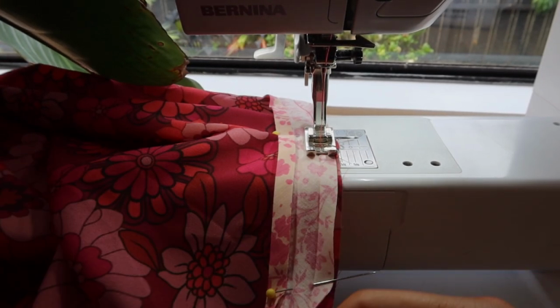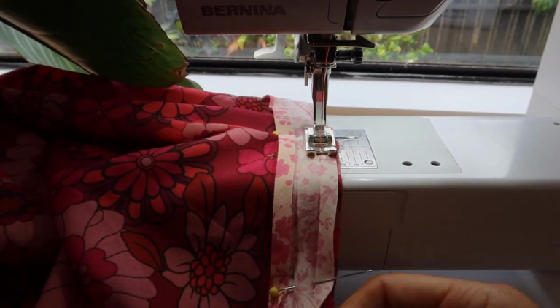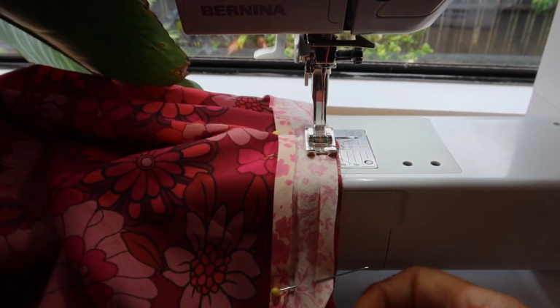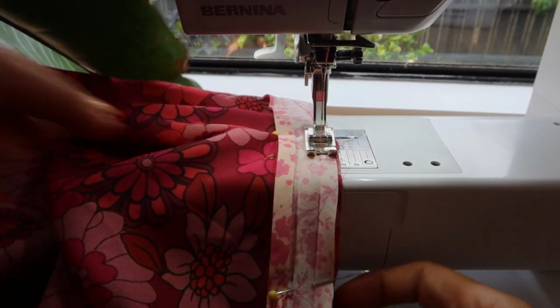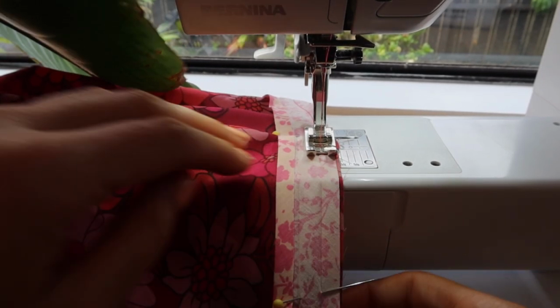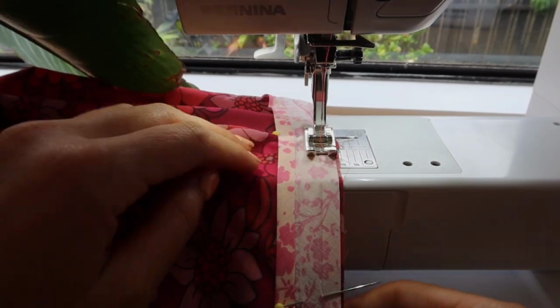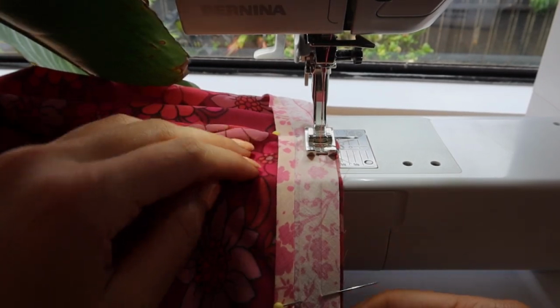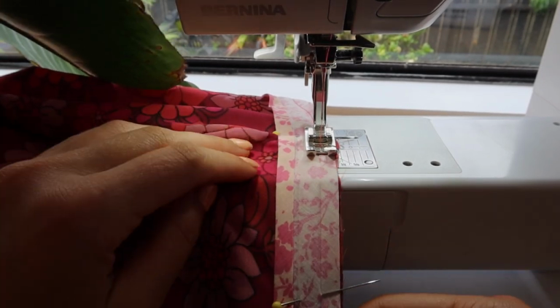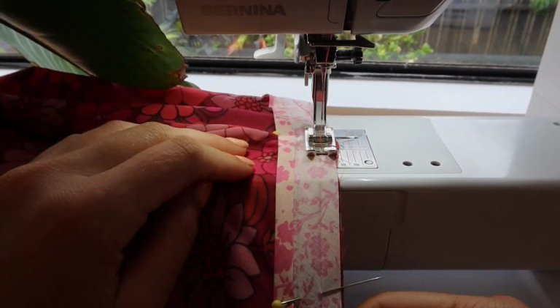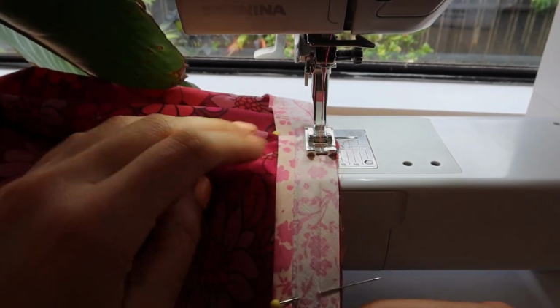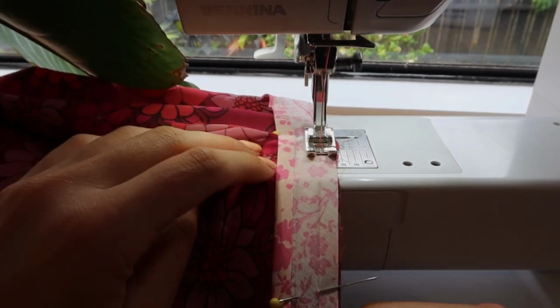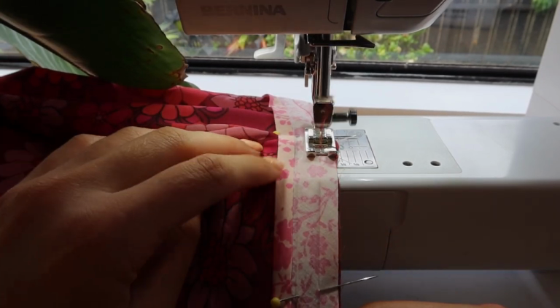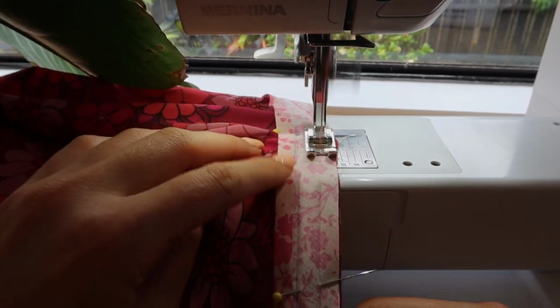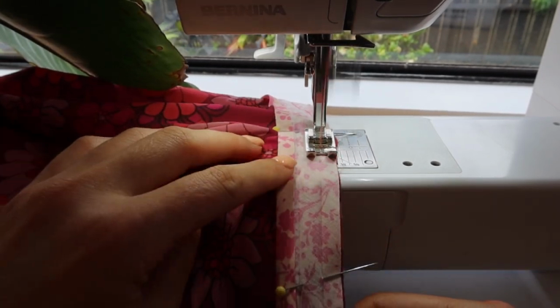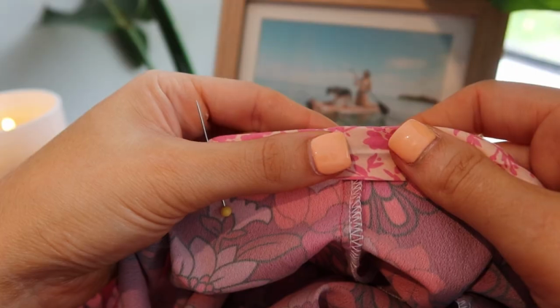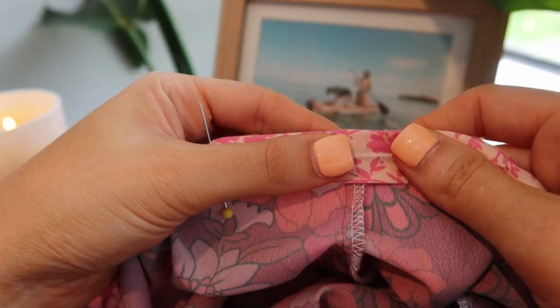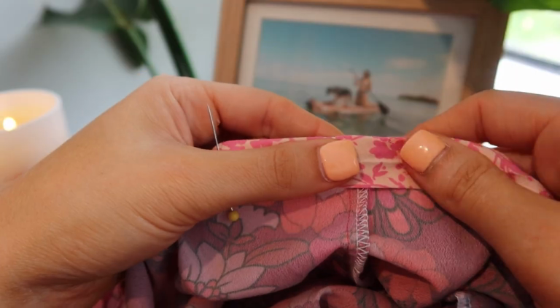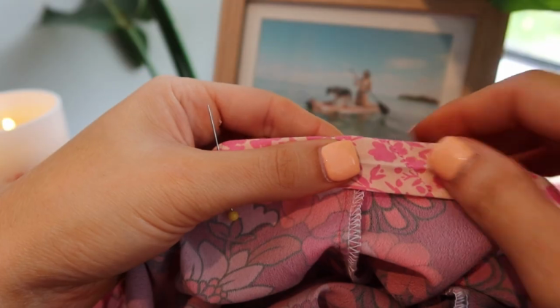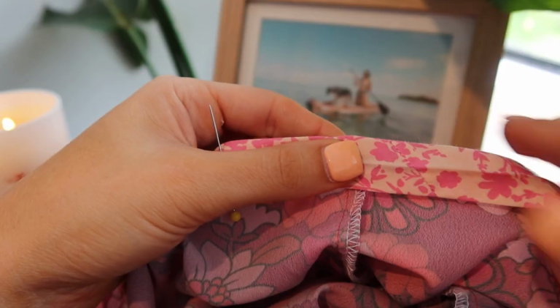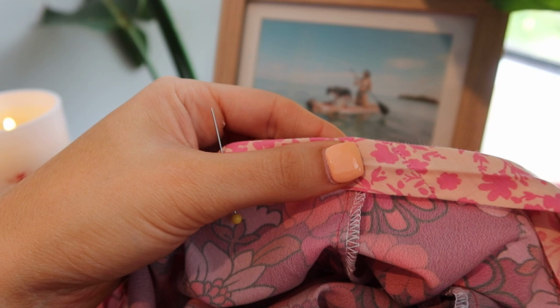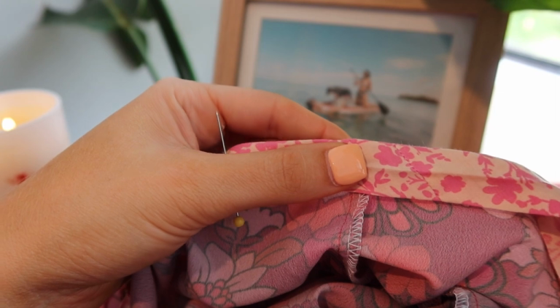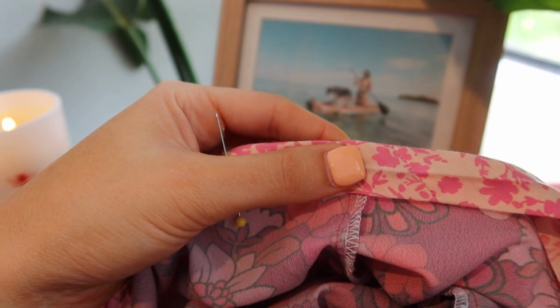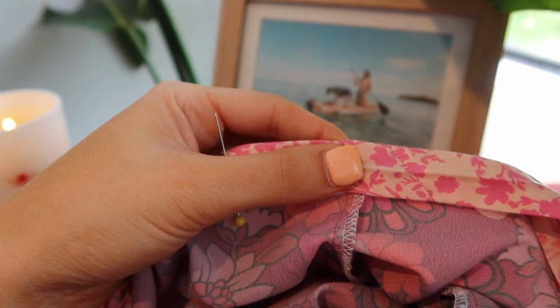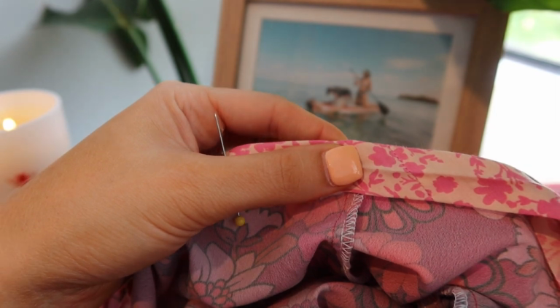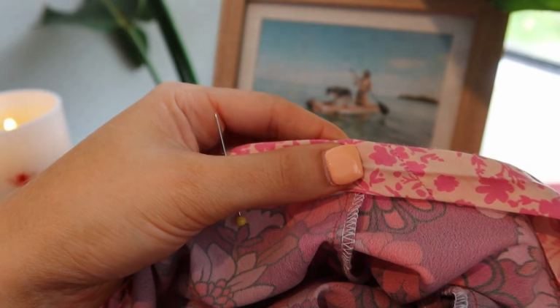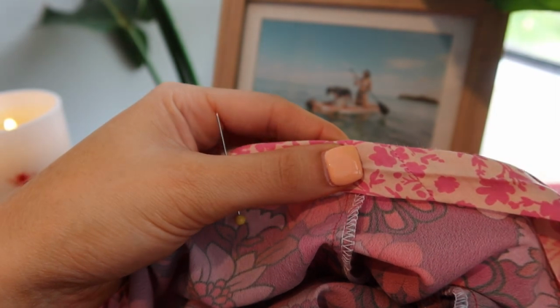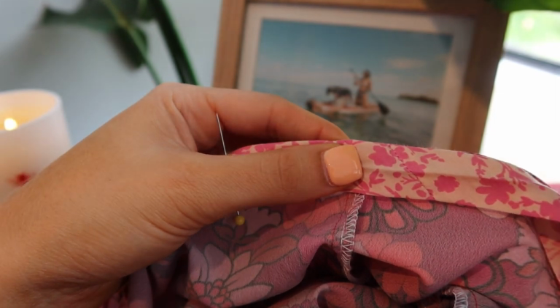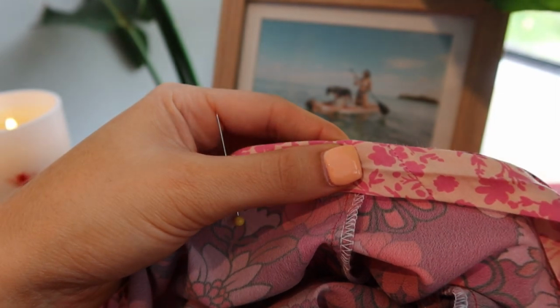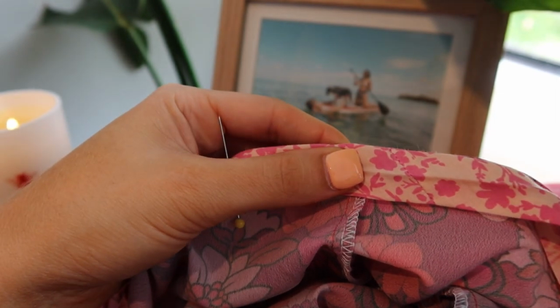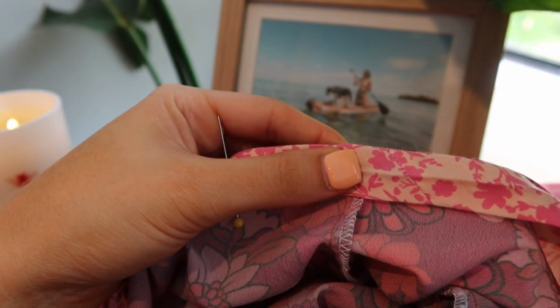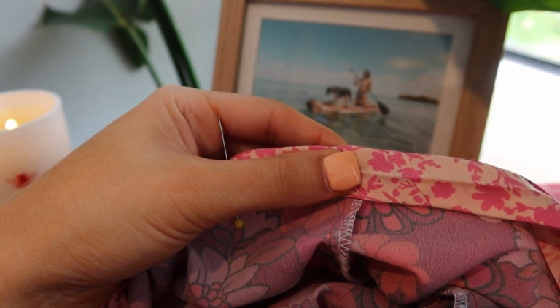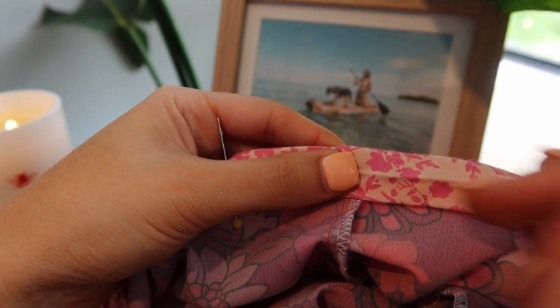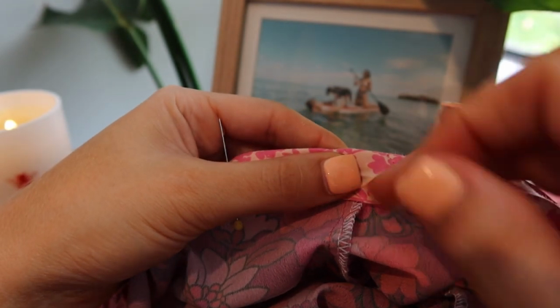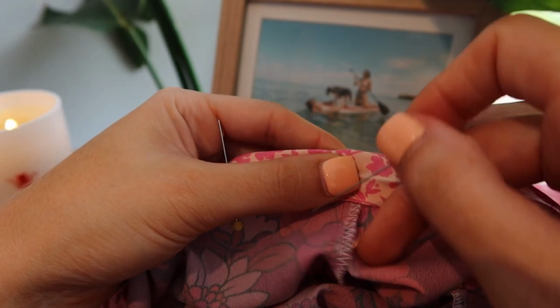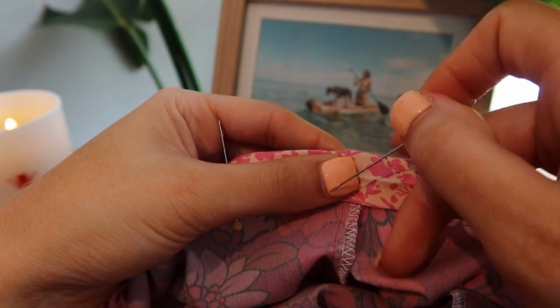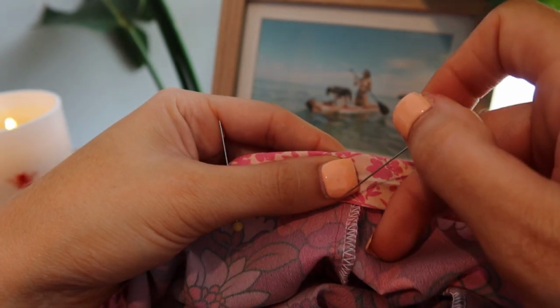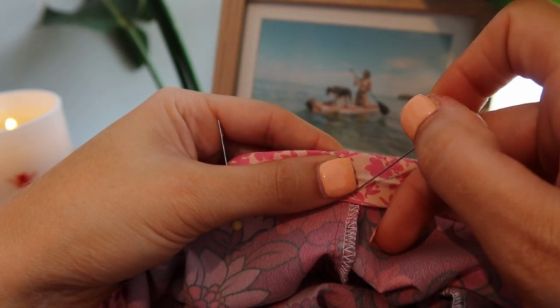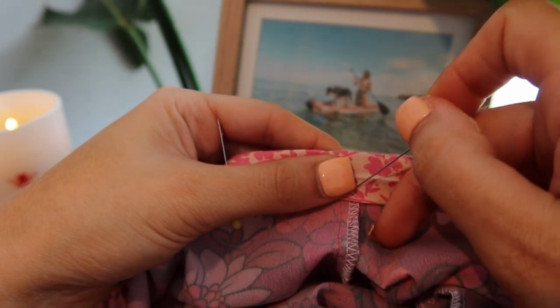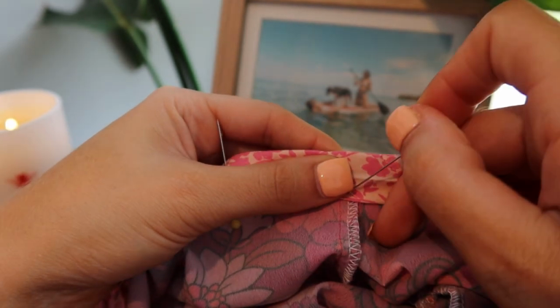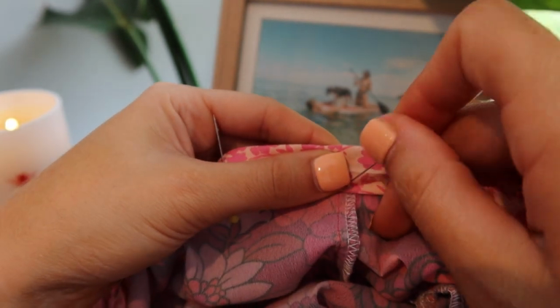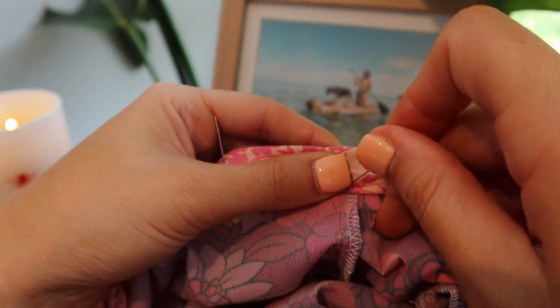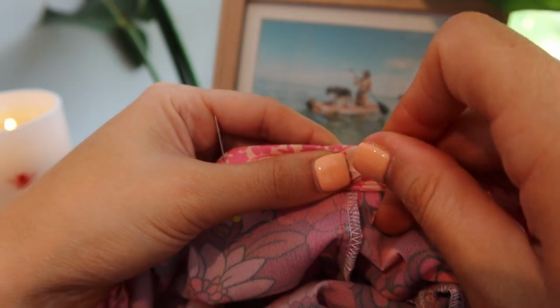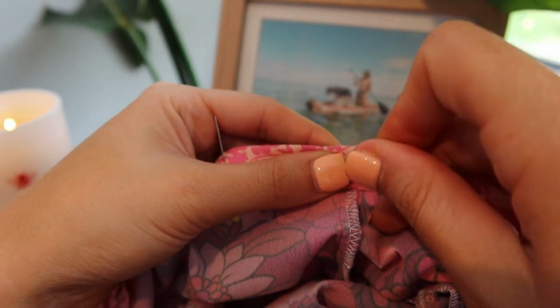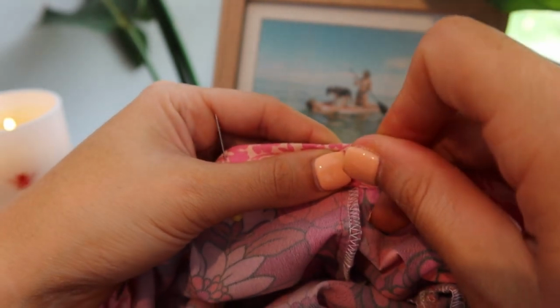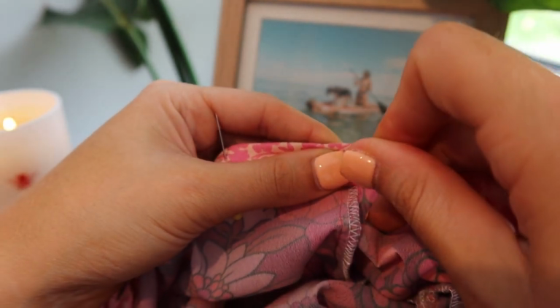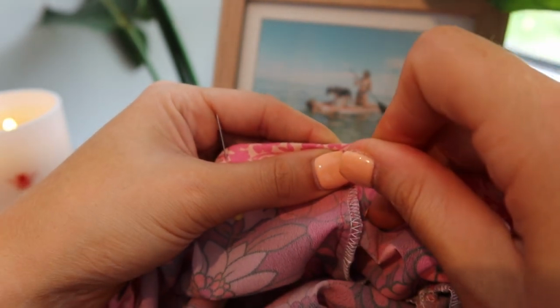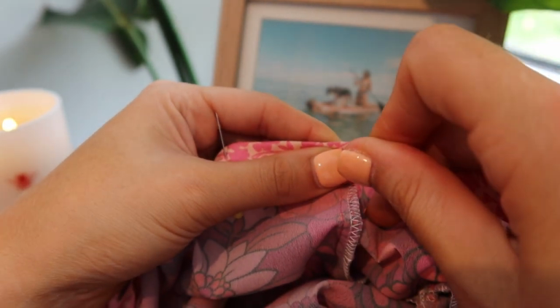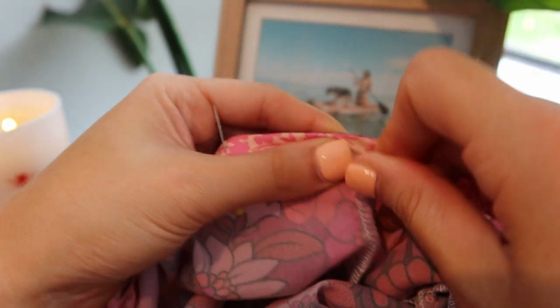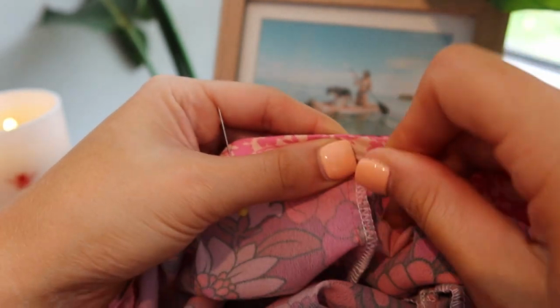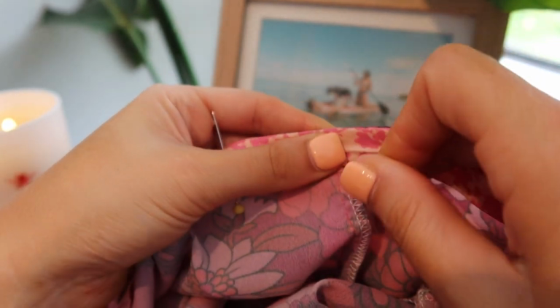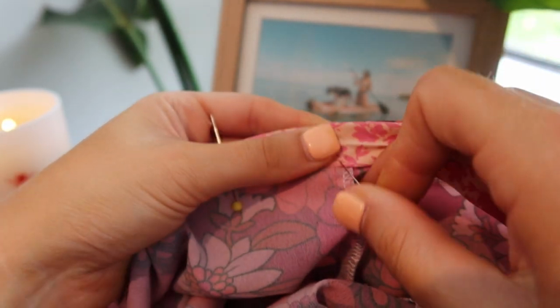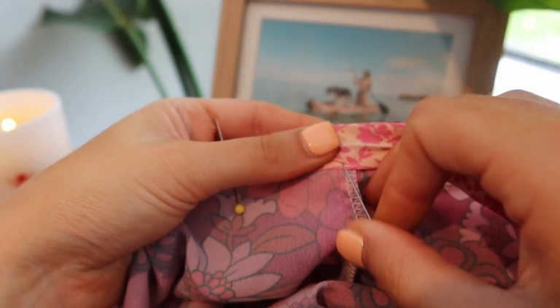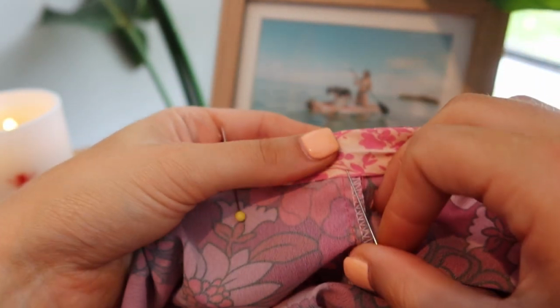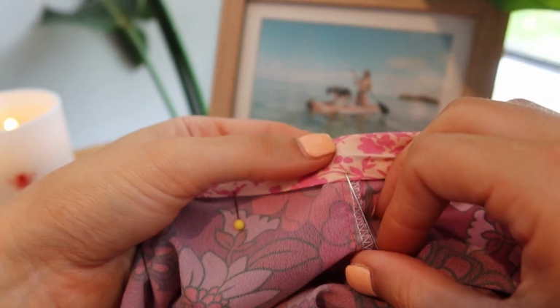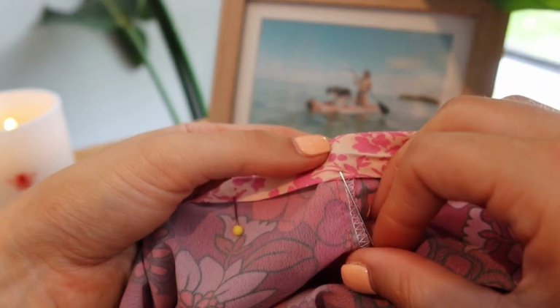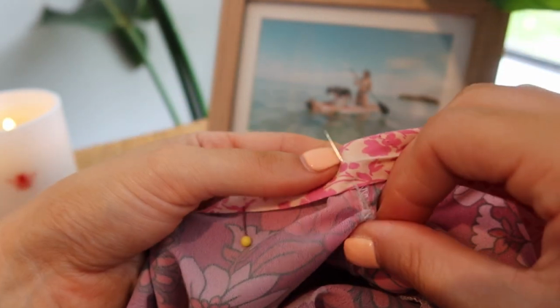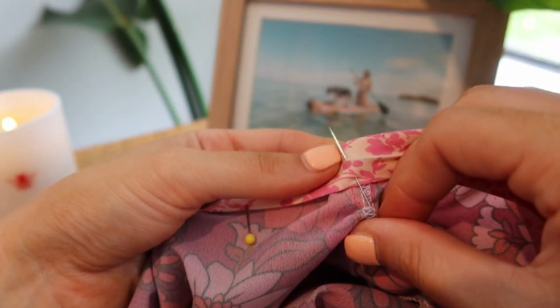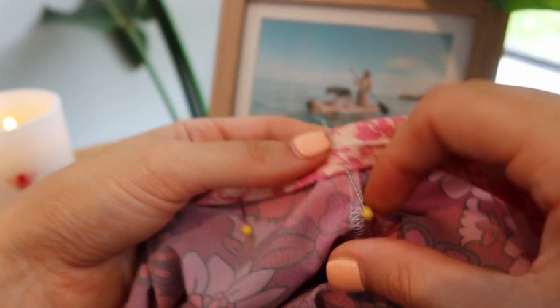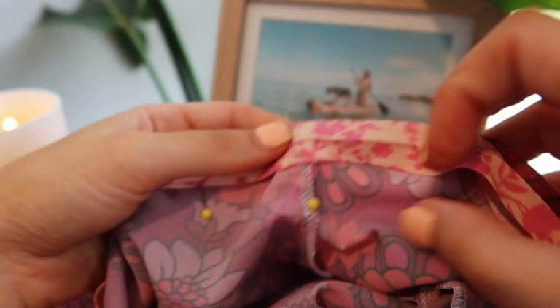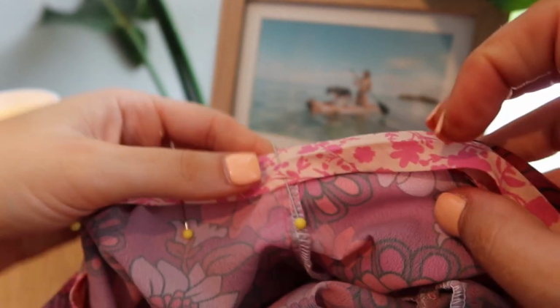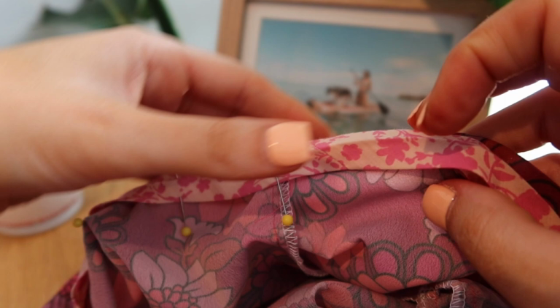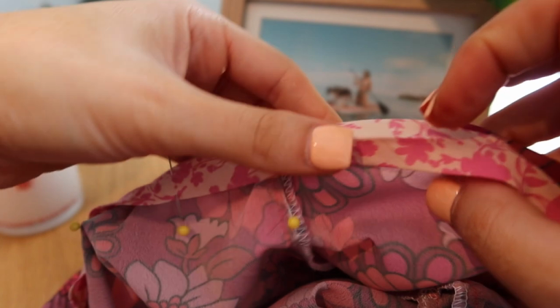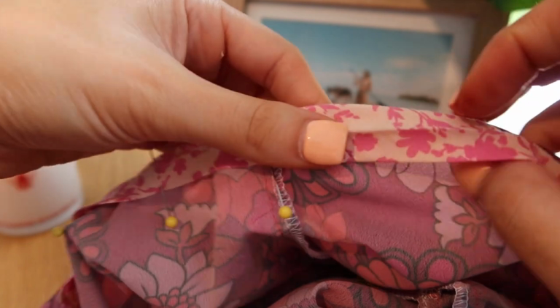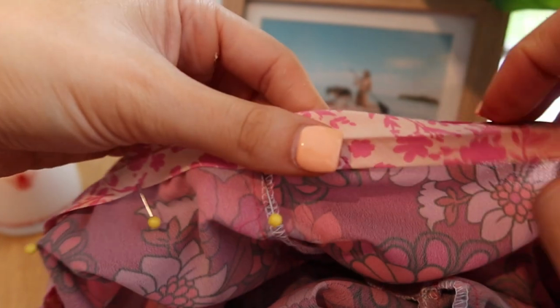When I'm doing the top-stitching on the bias binding, I'm making sure I'm leaving a tiny gap for my elastic to go through to cinch the neckline in.